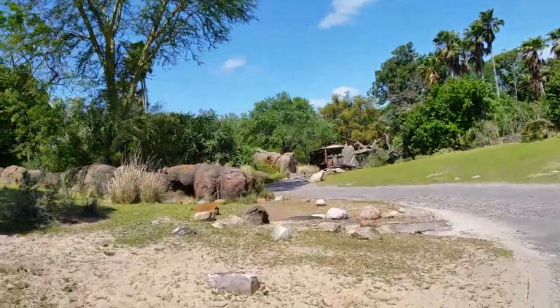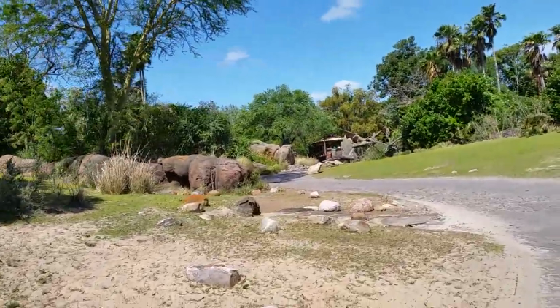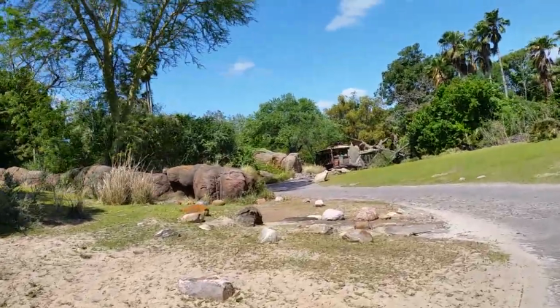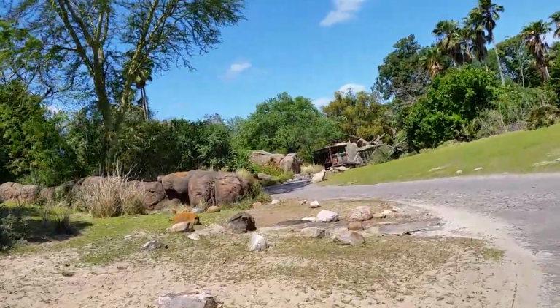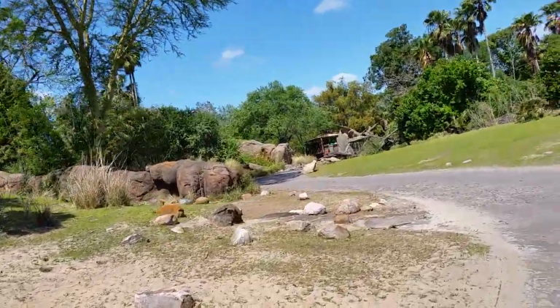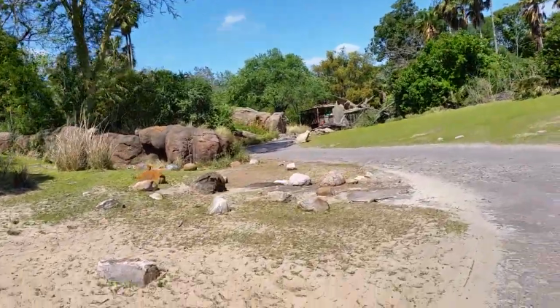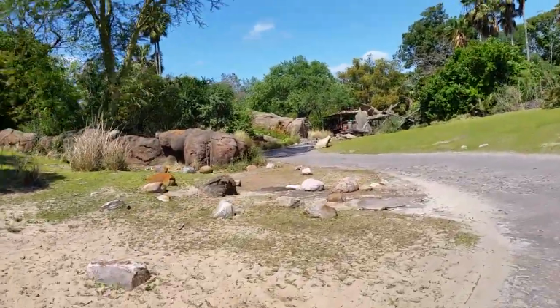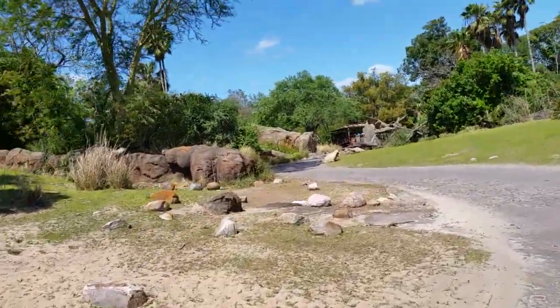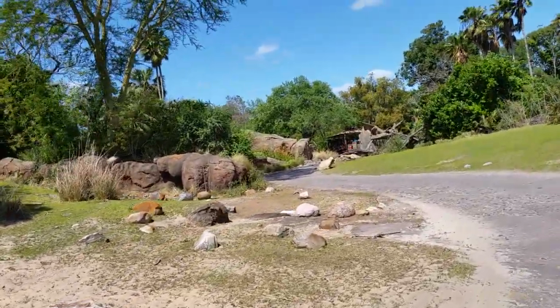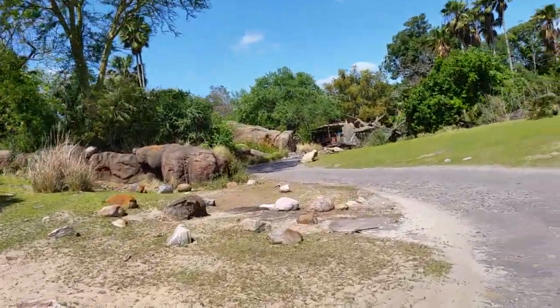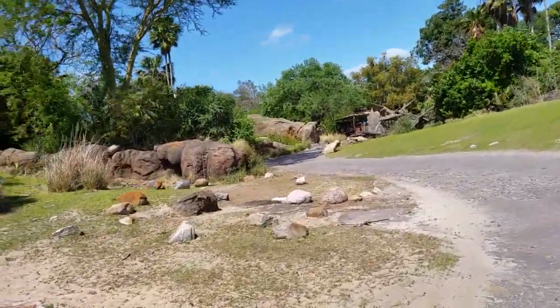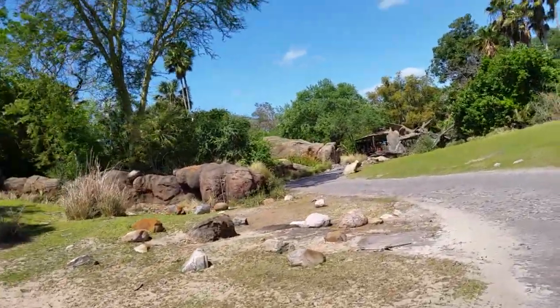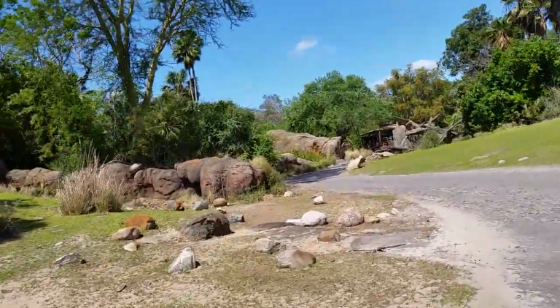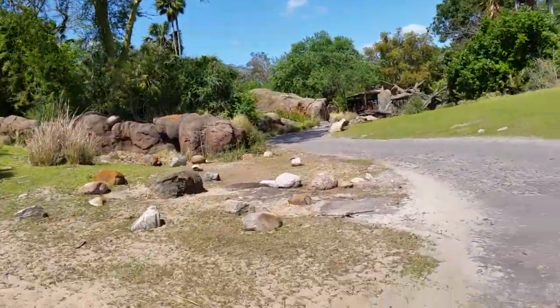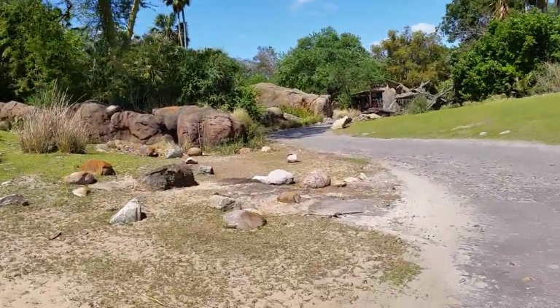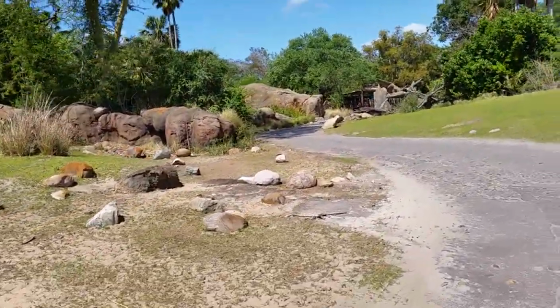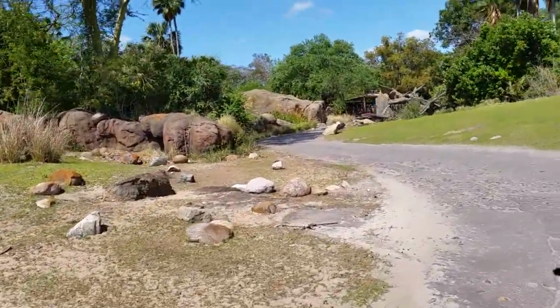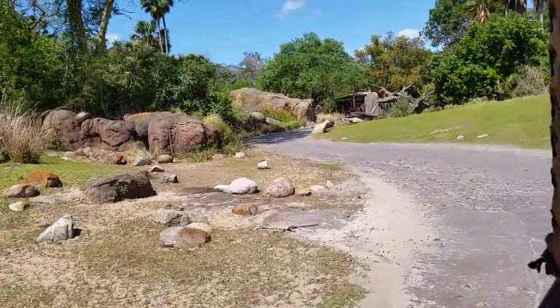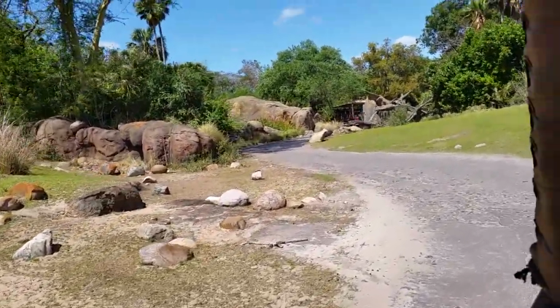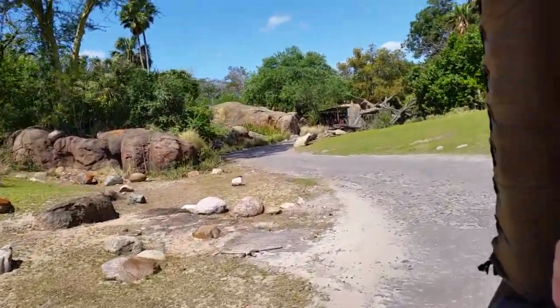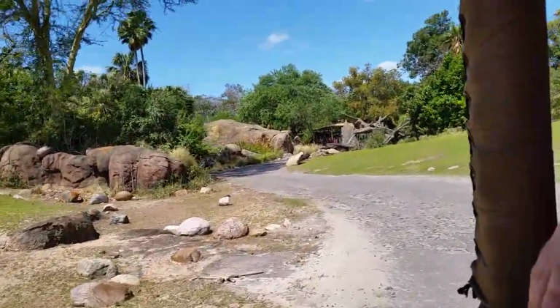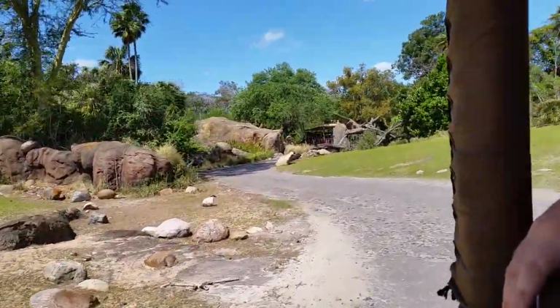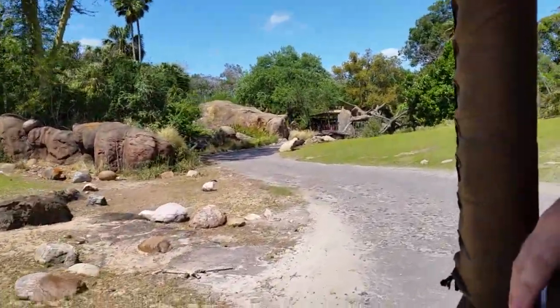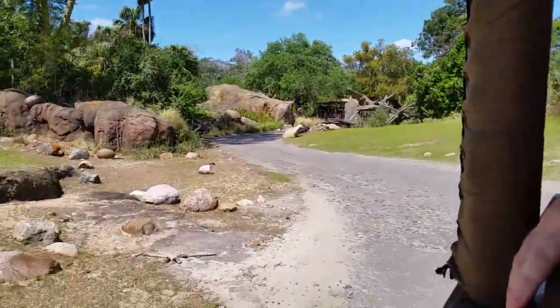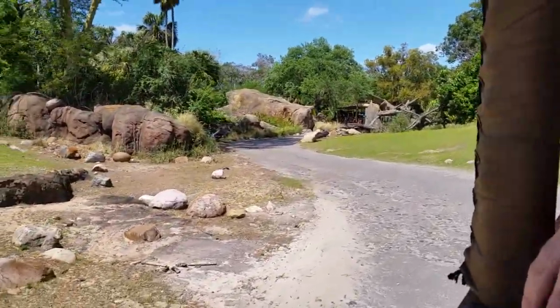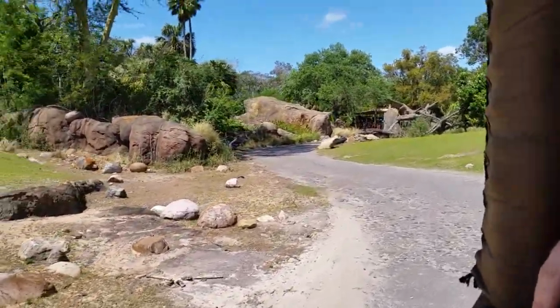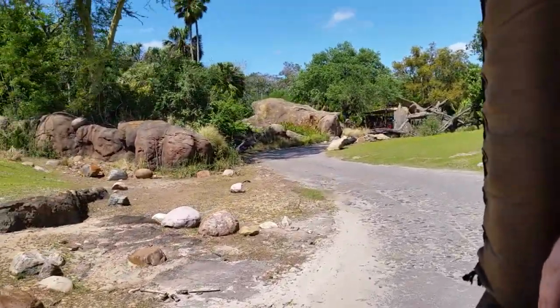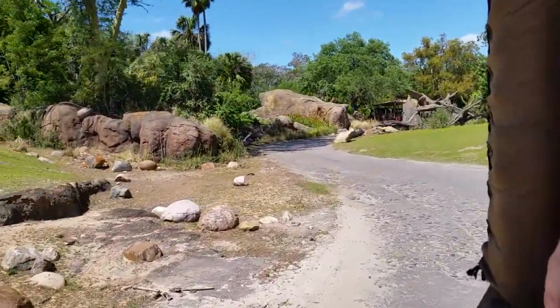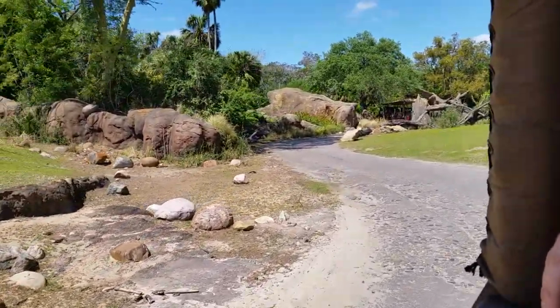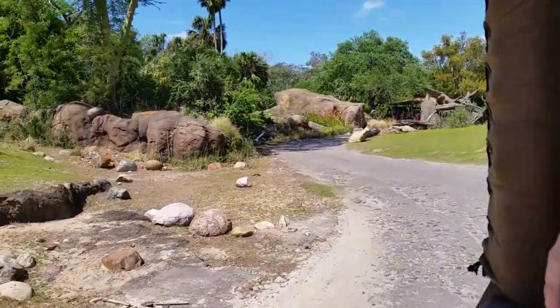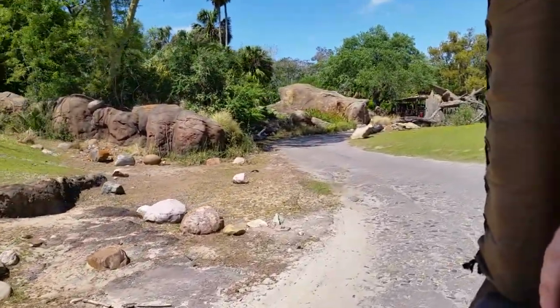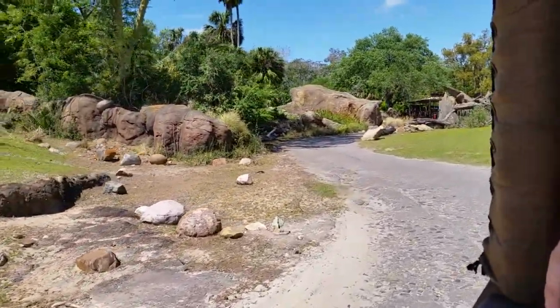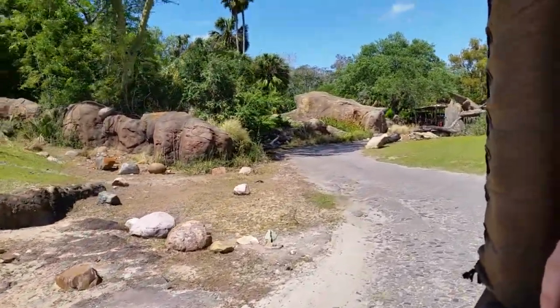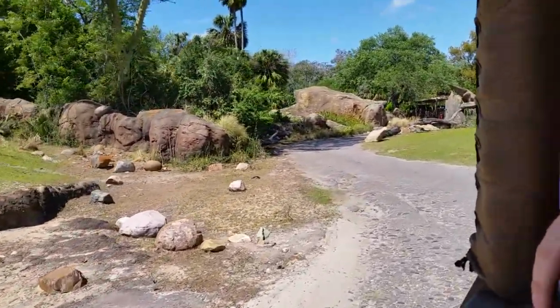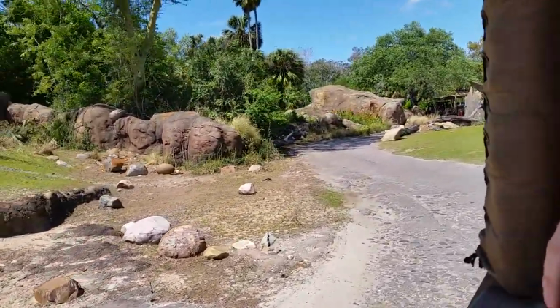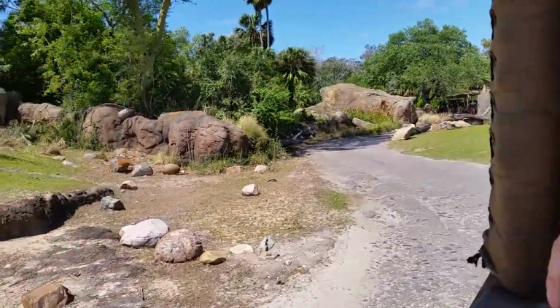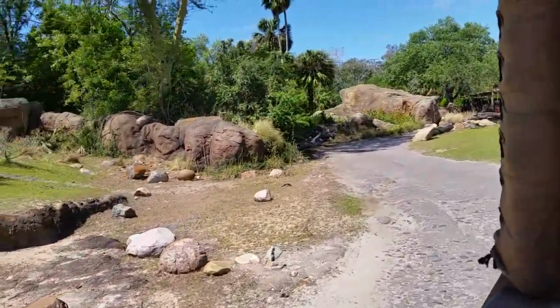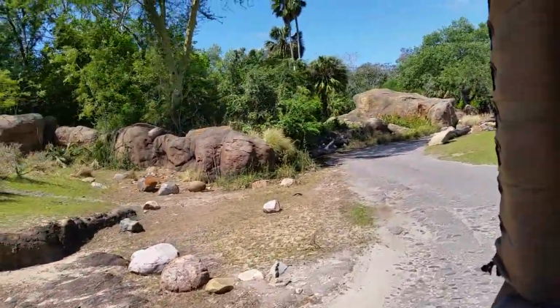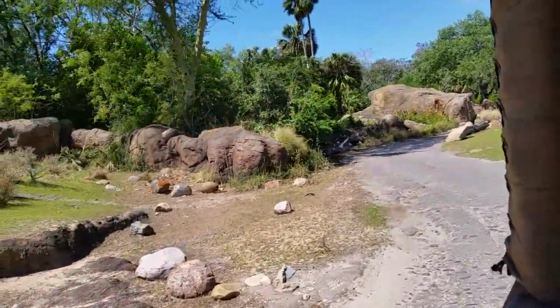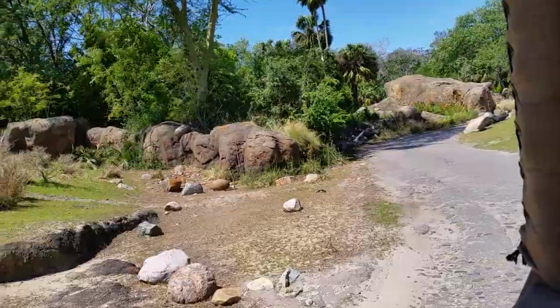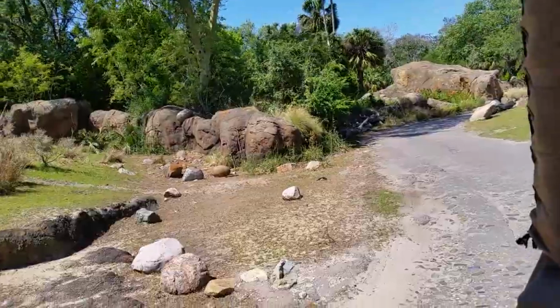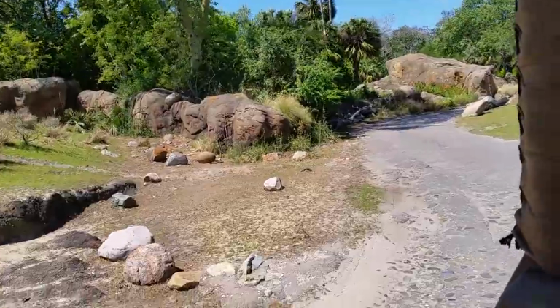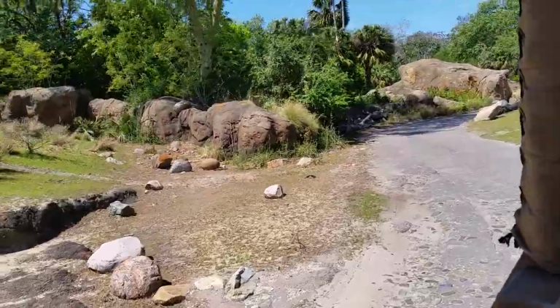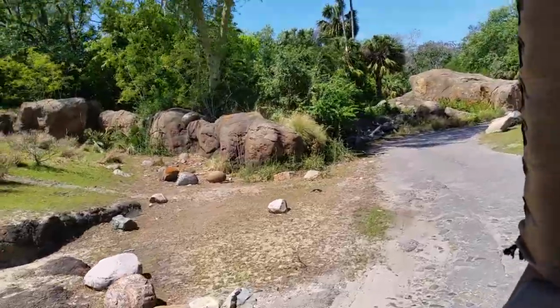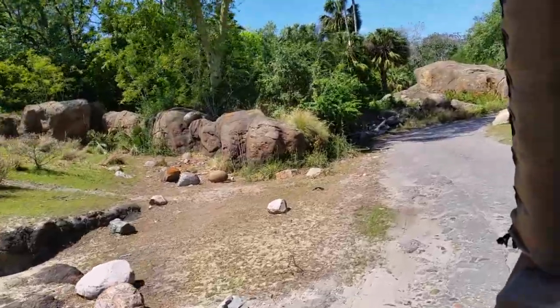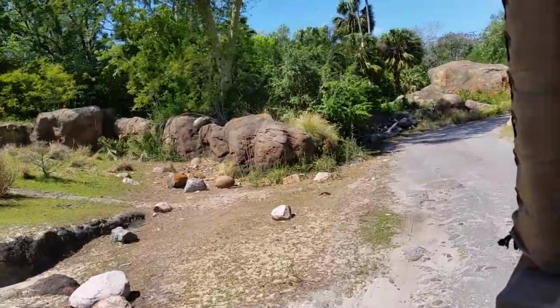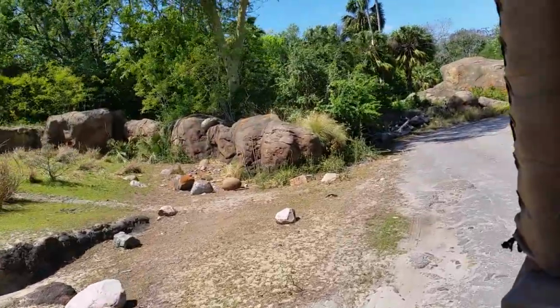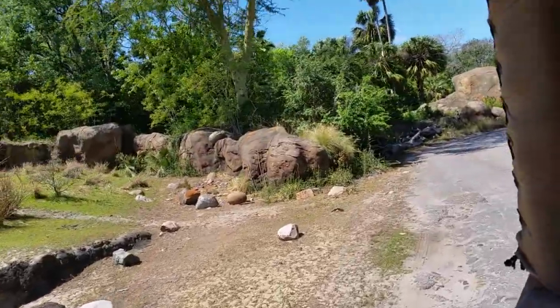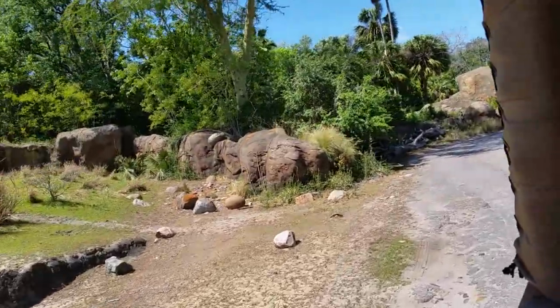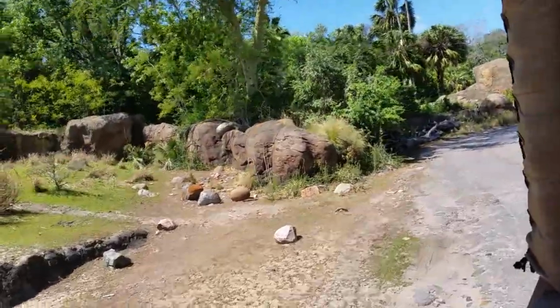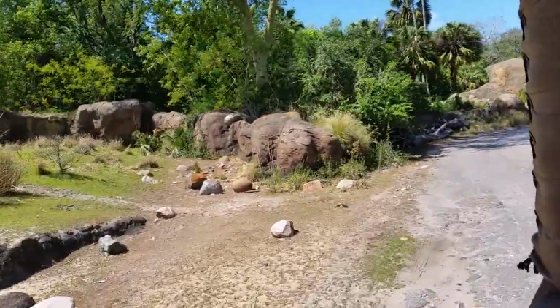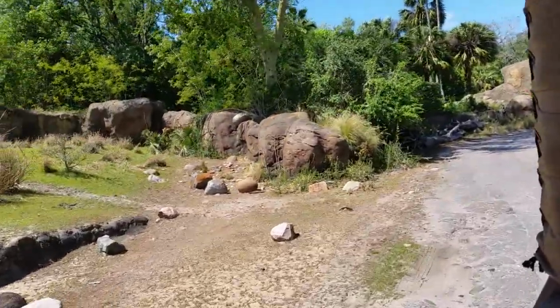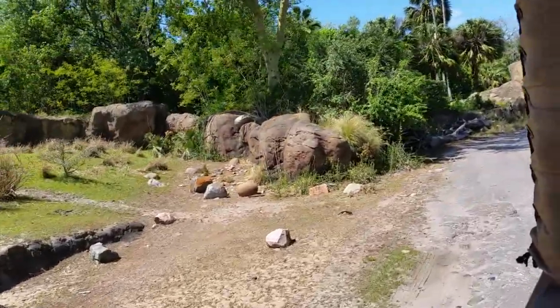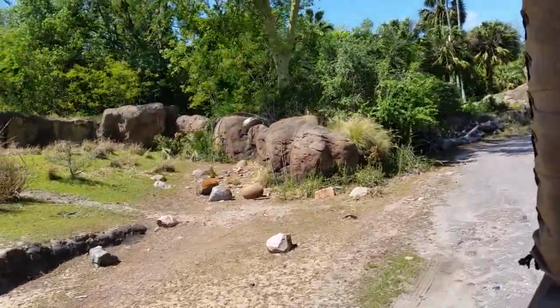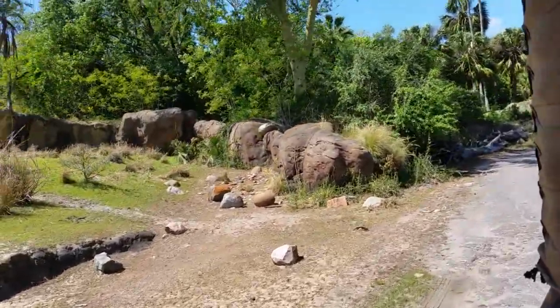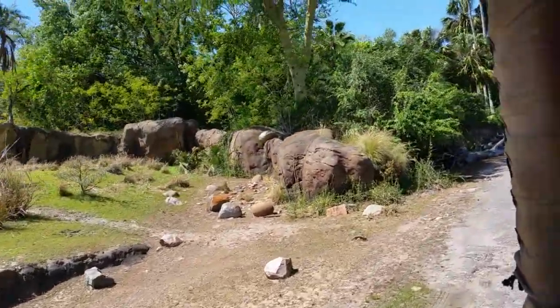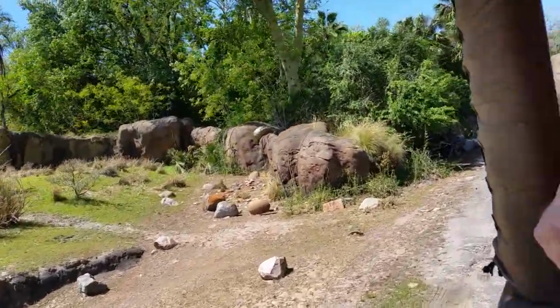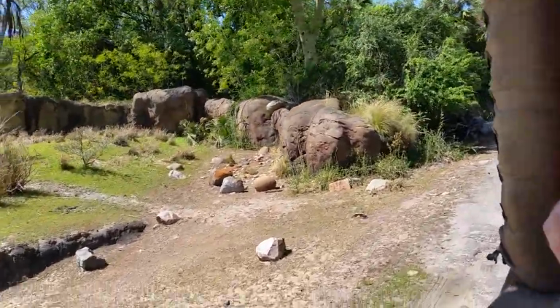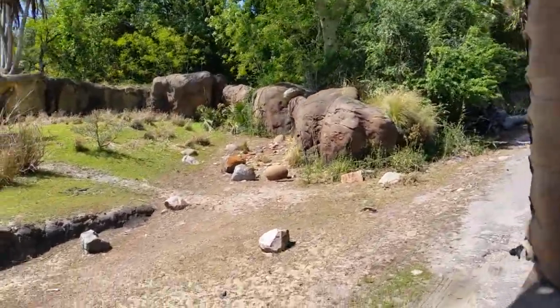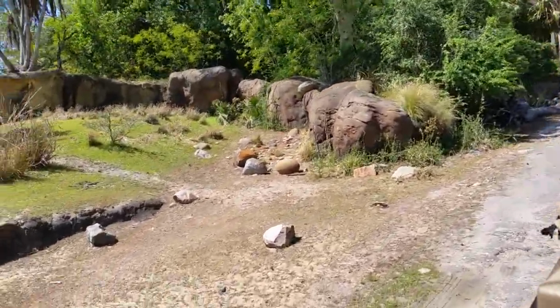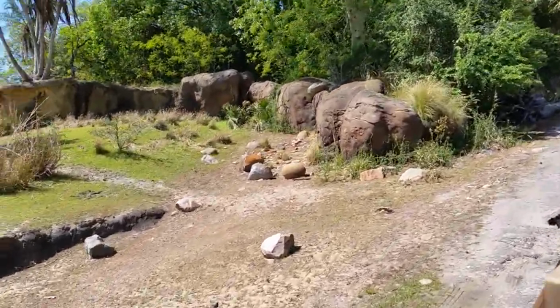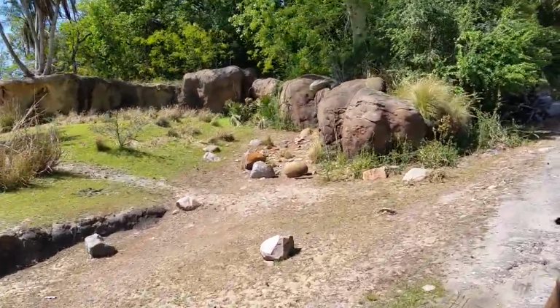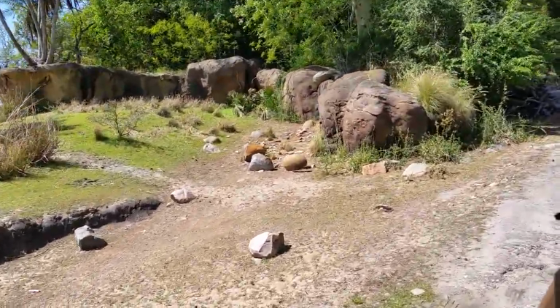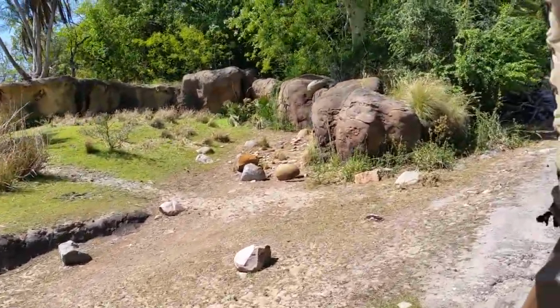That herd there did look like a fairly large herd of white-bearded wildebeest, however it's actually very small. They do run in herds of up to about one million of them at a time.